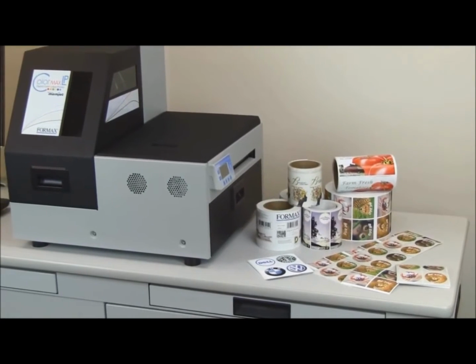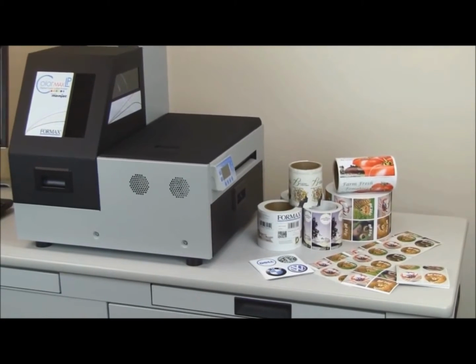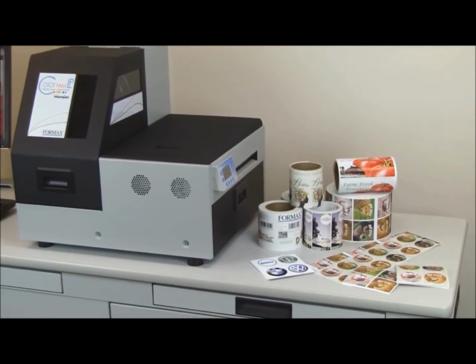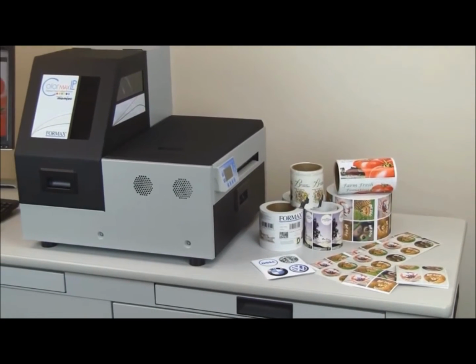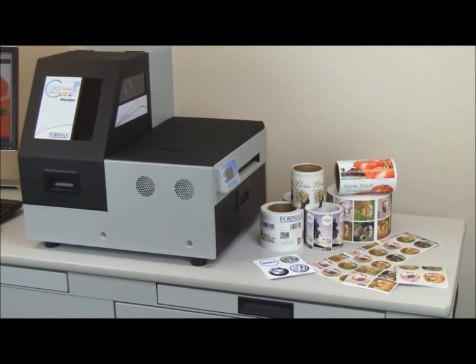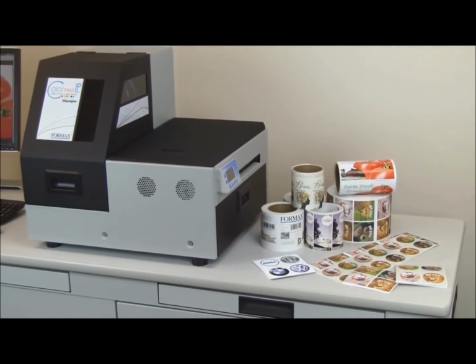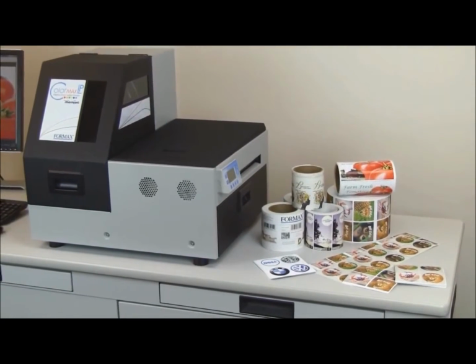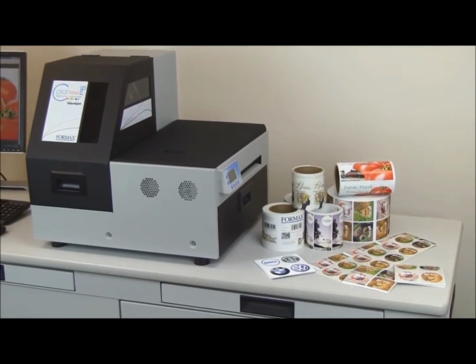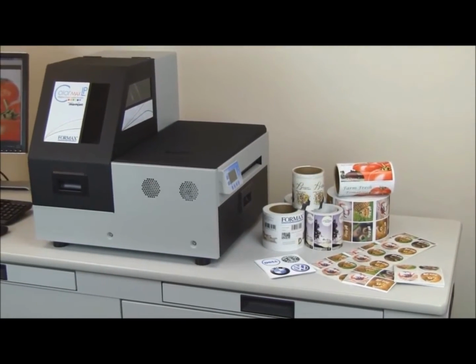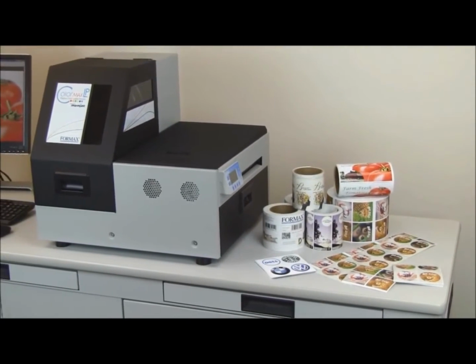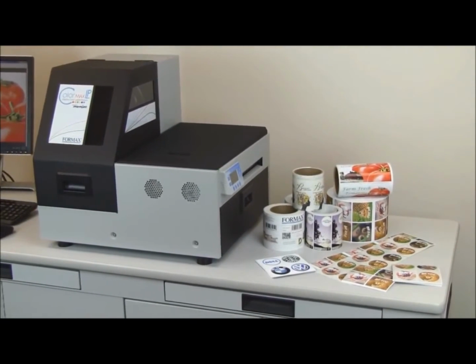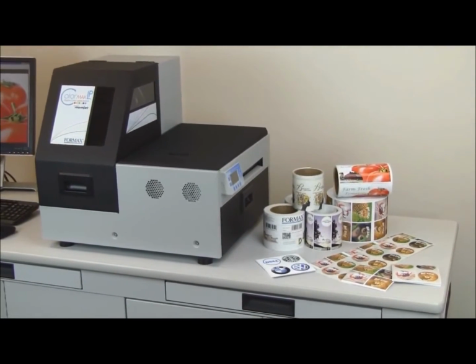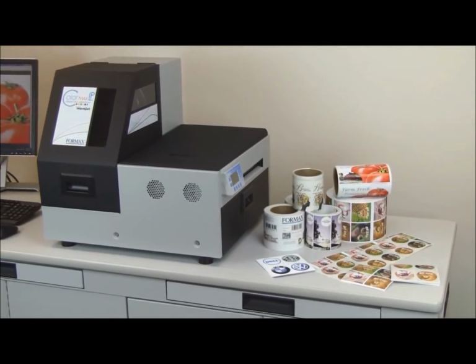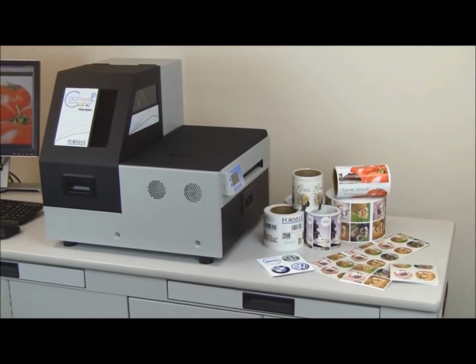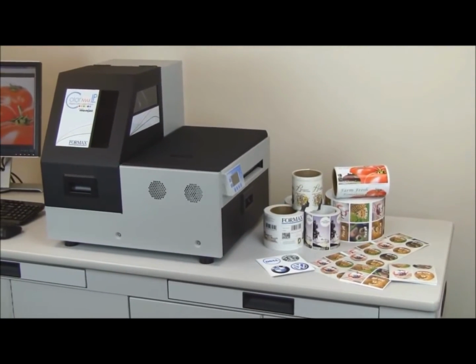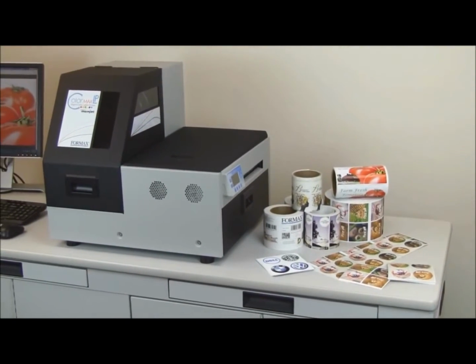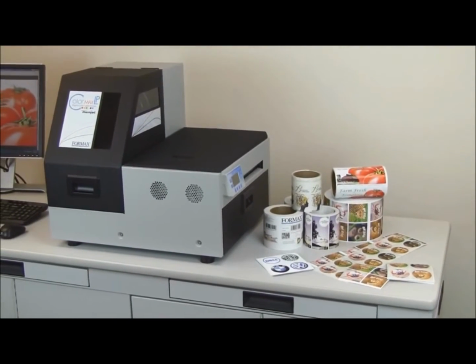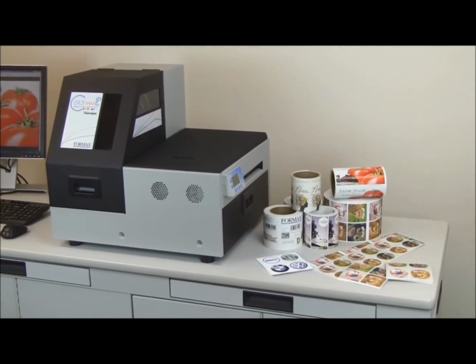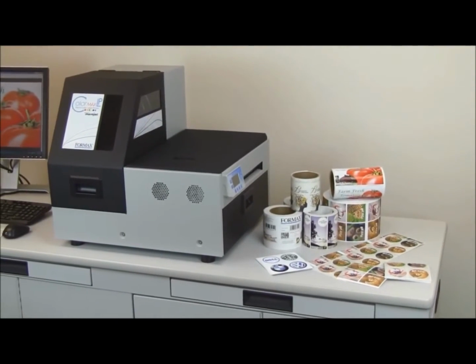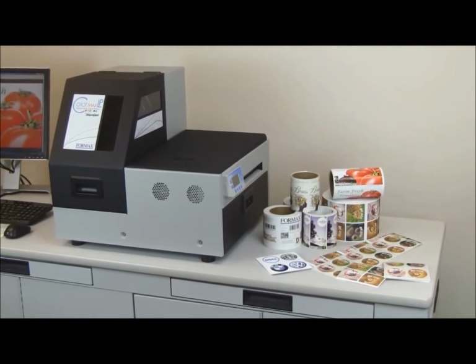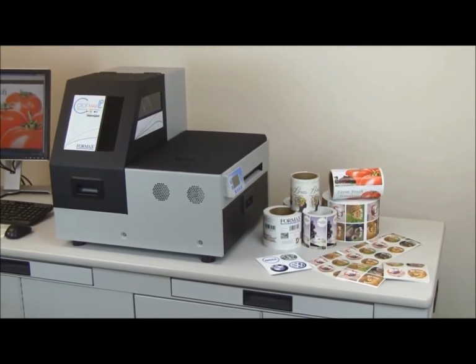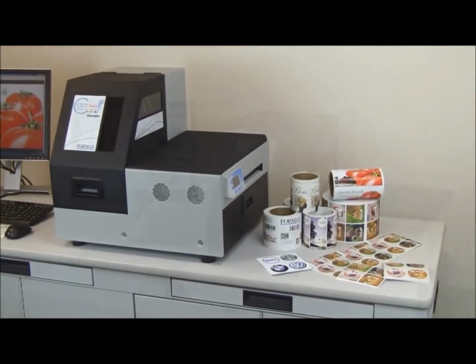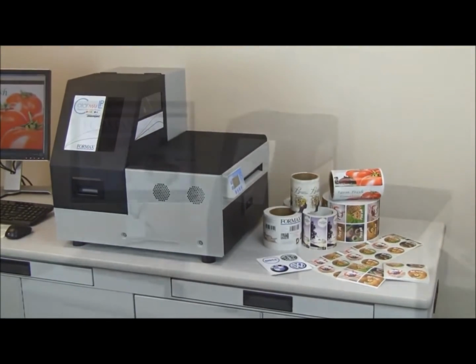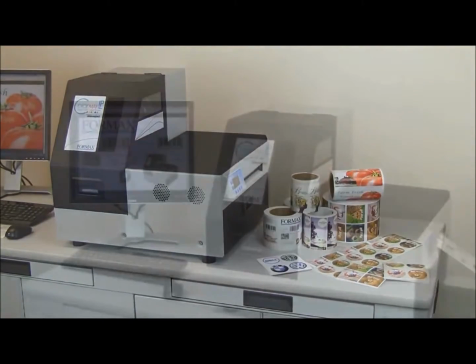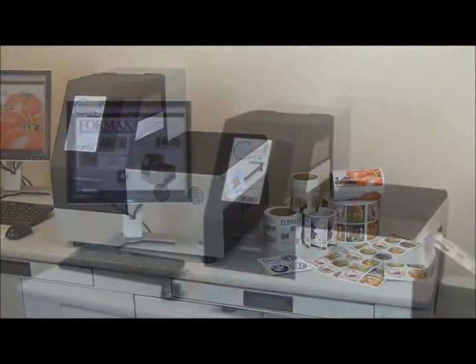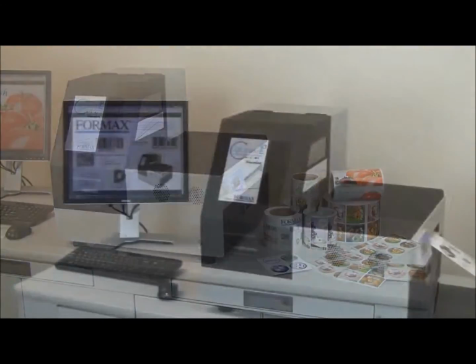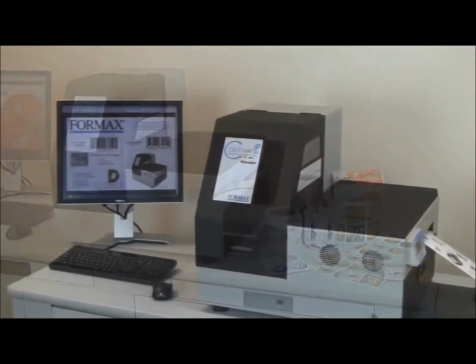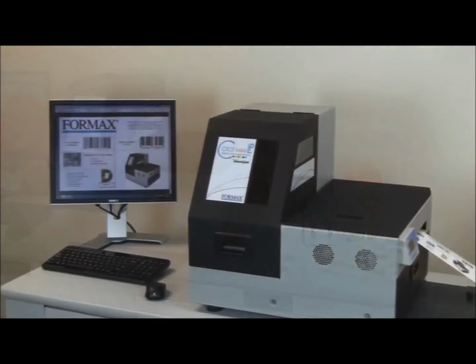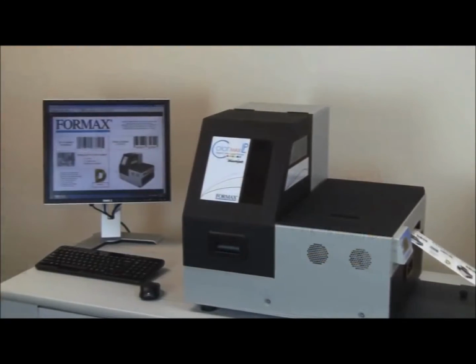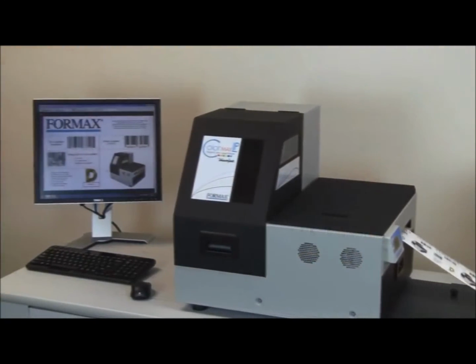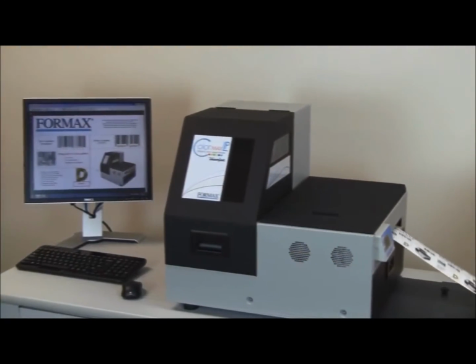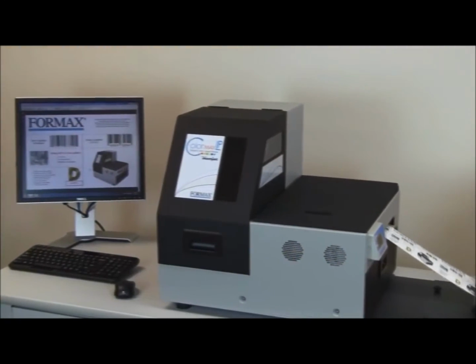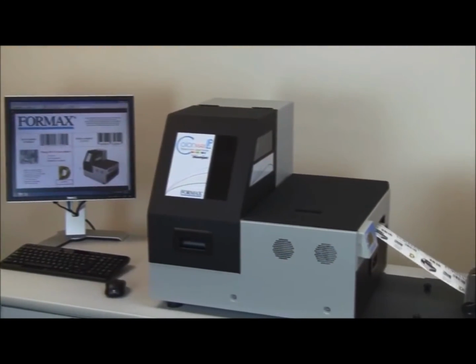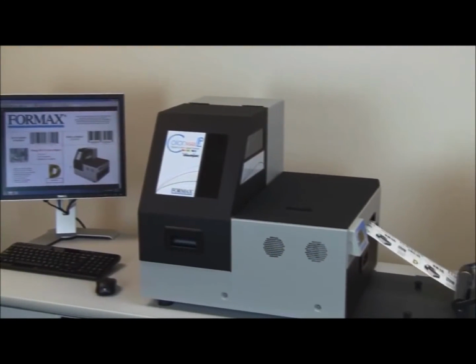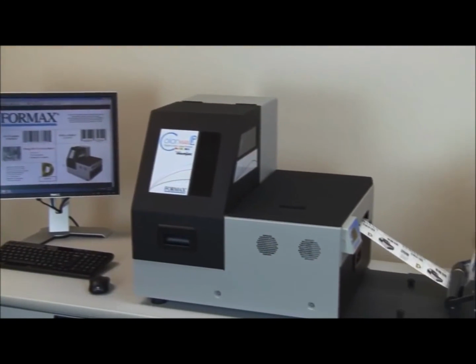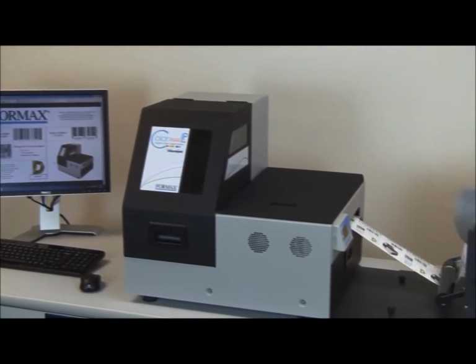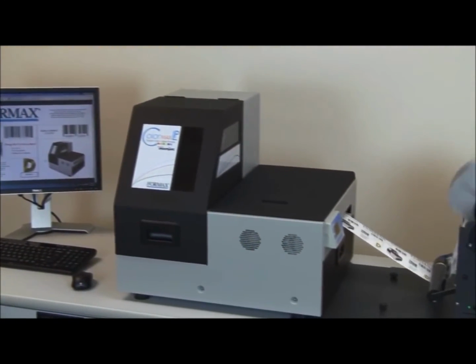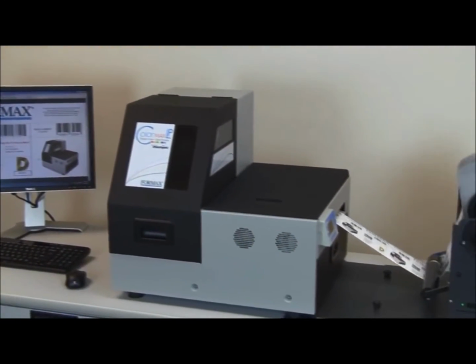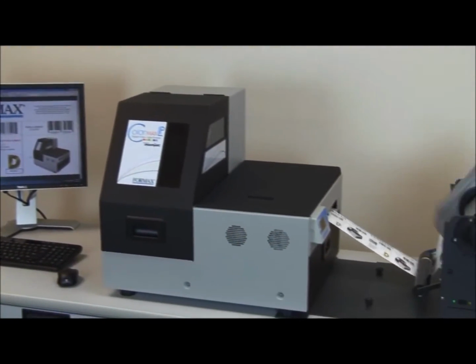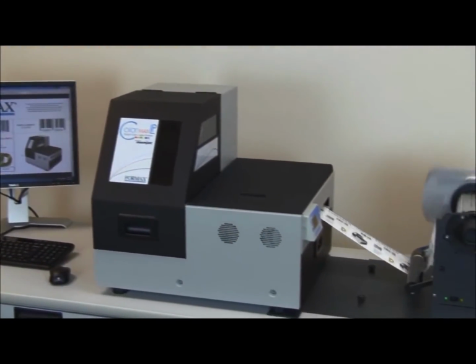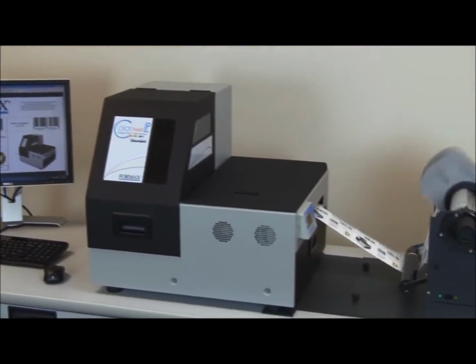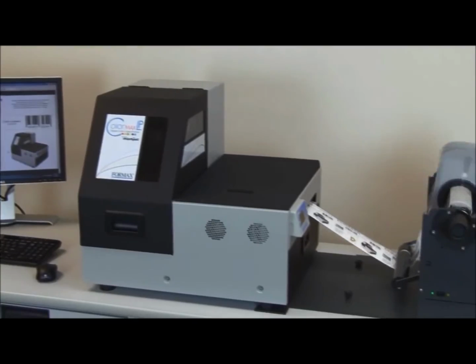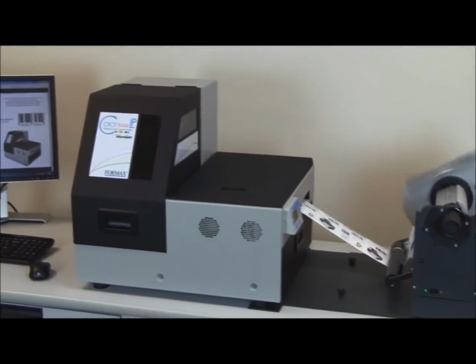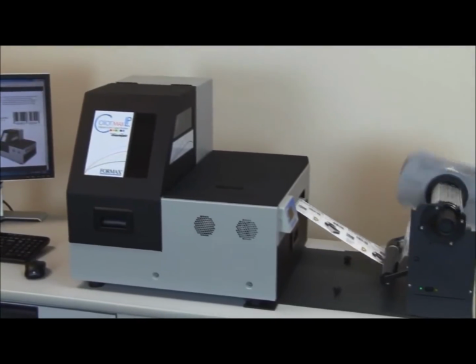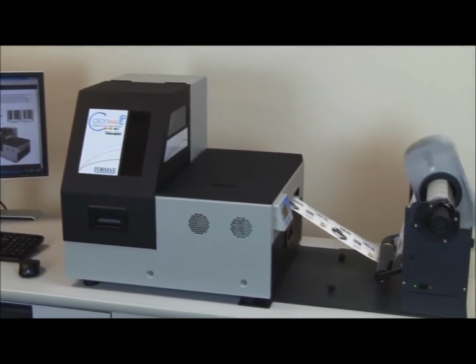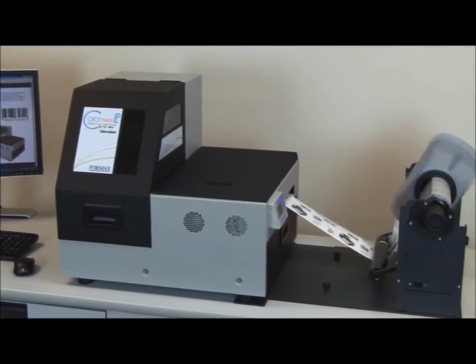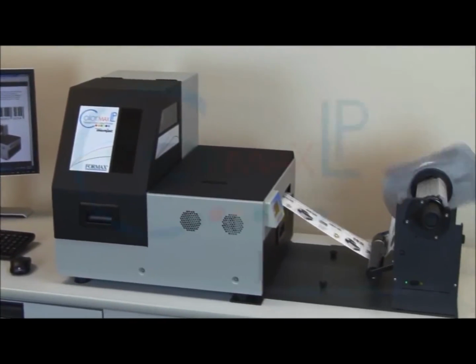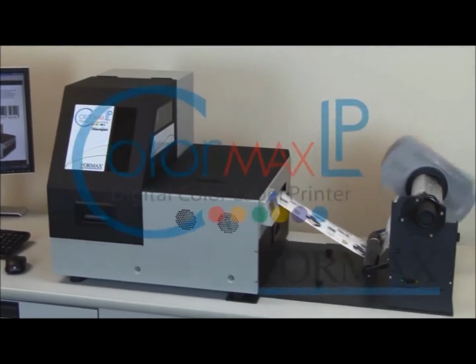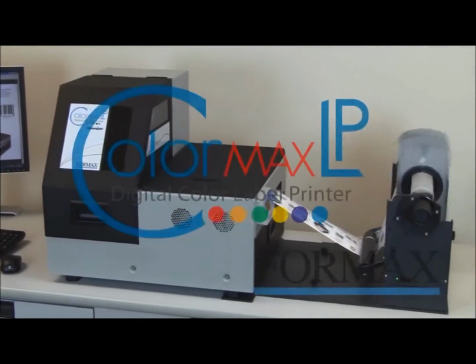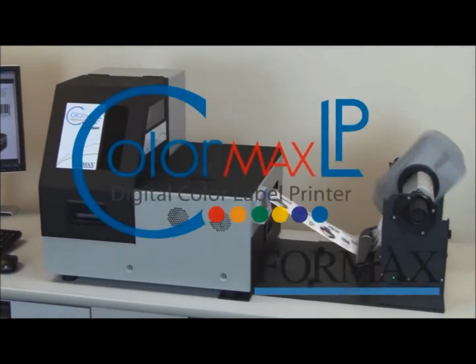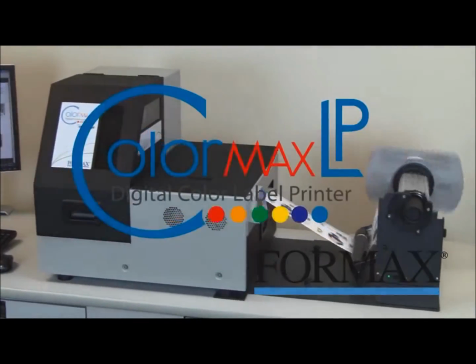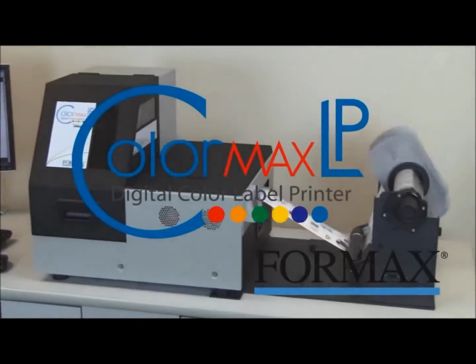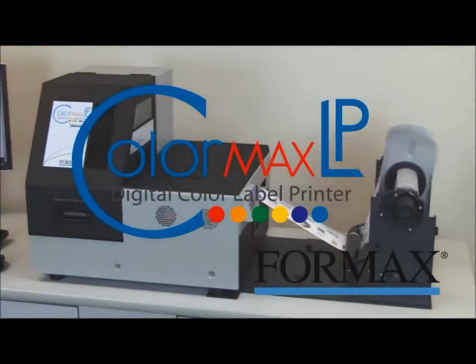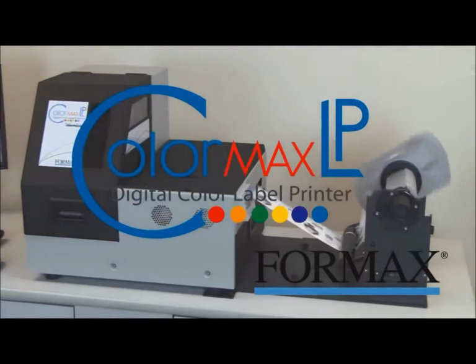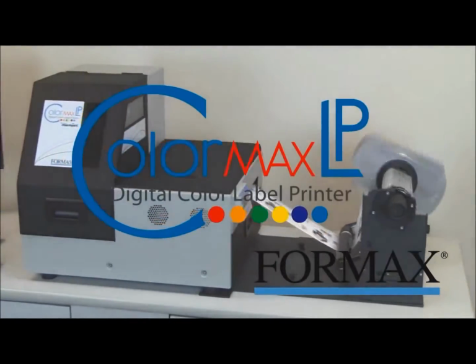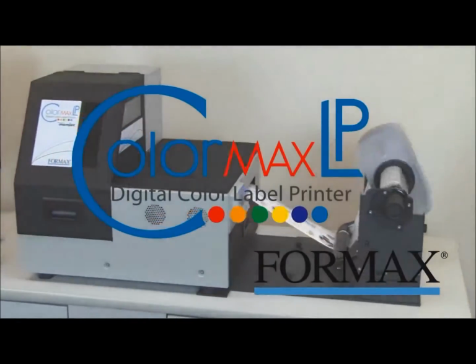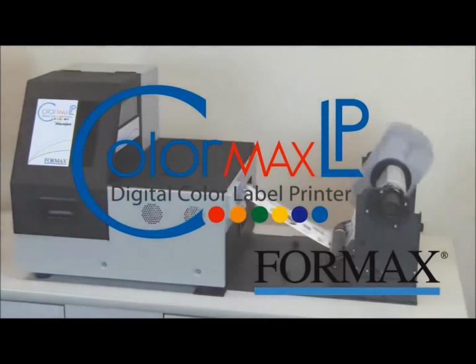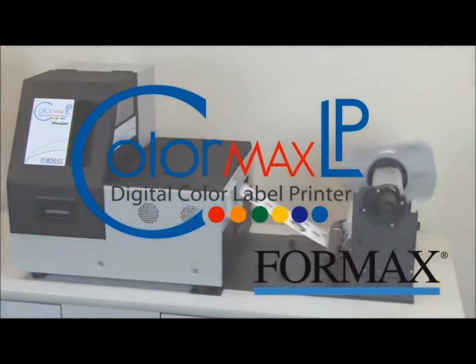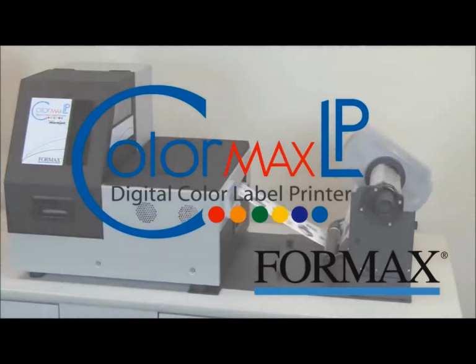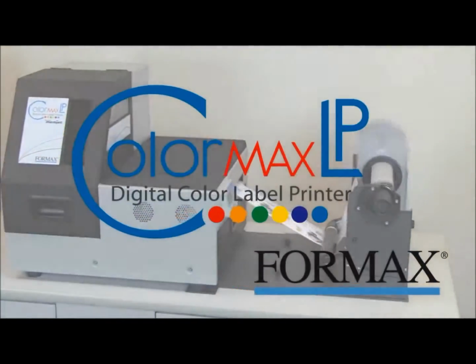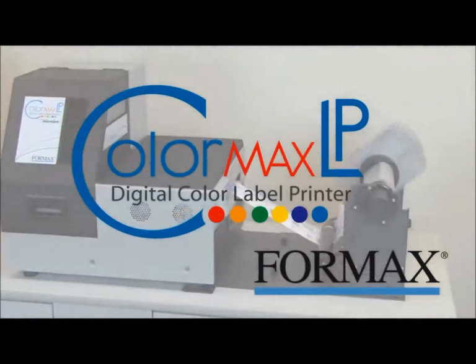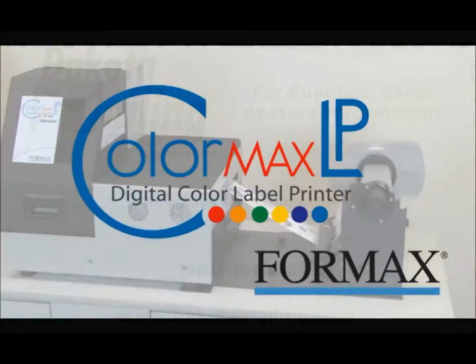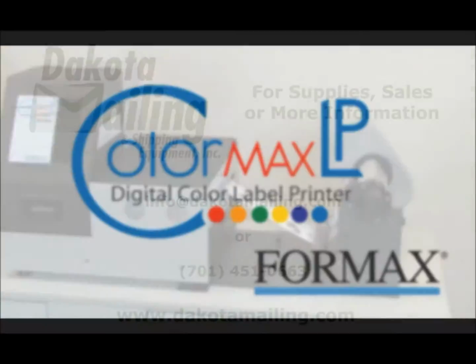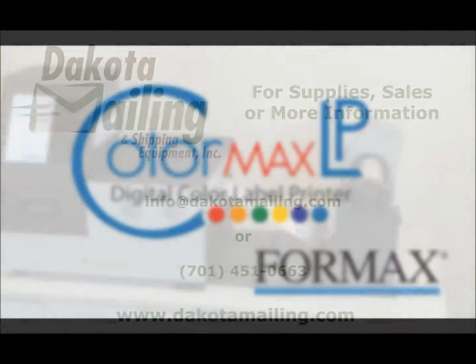To produce full-color labels at high speeds with low cost and simple operation, the Formax ColorMax LP is the ideal solution.